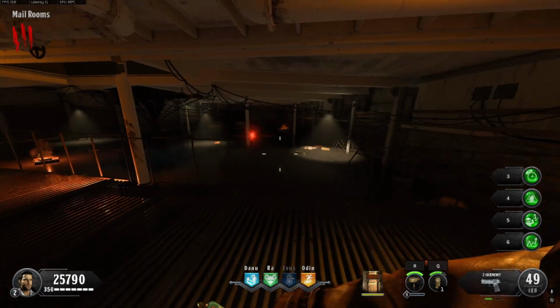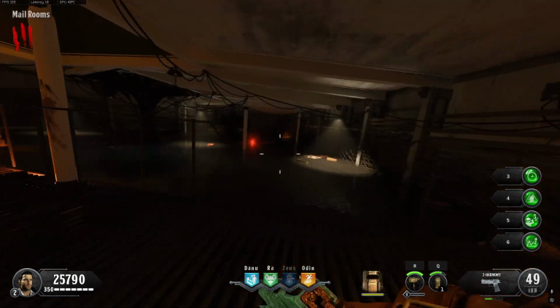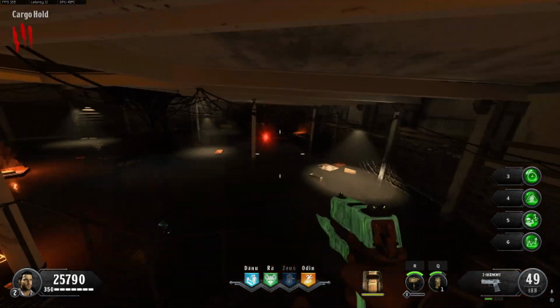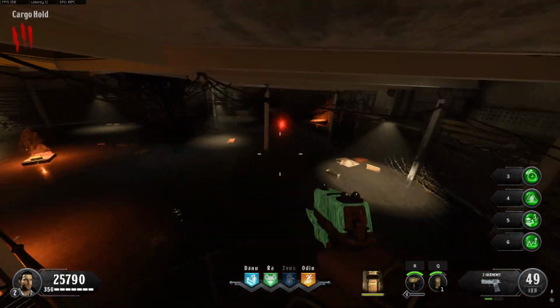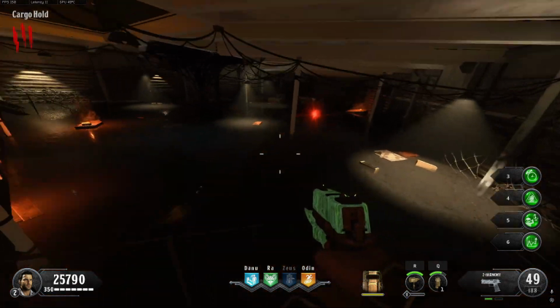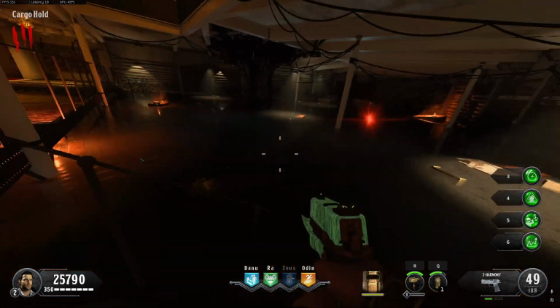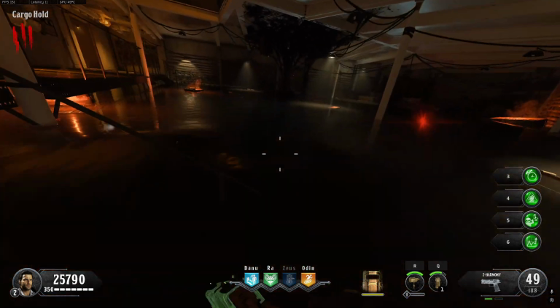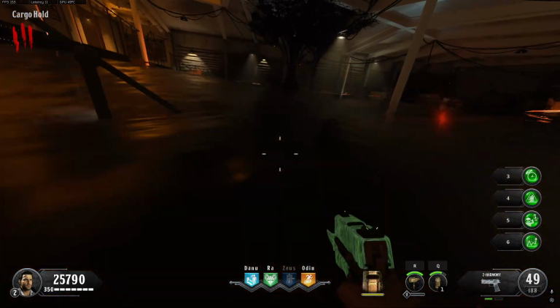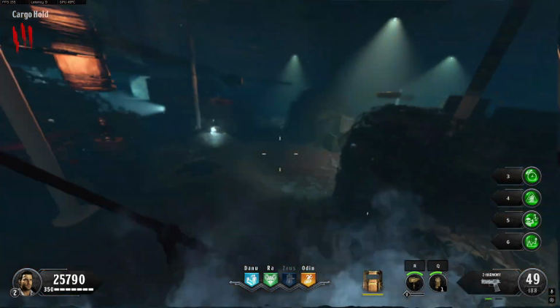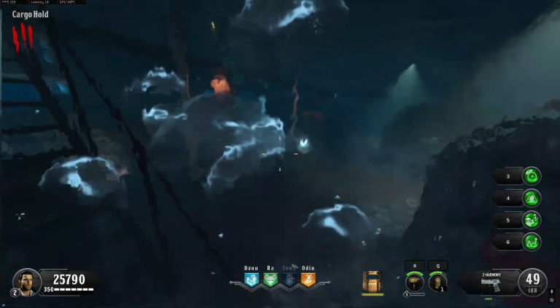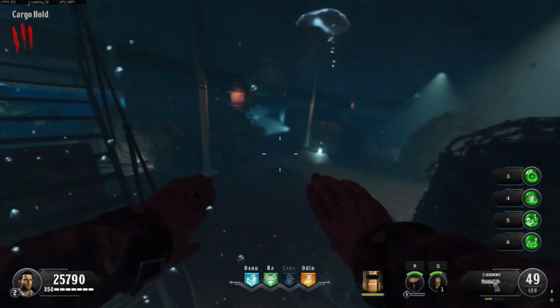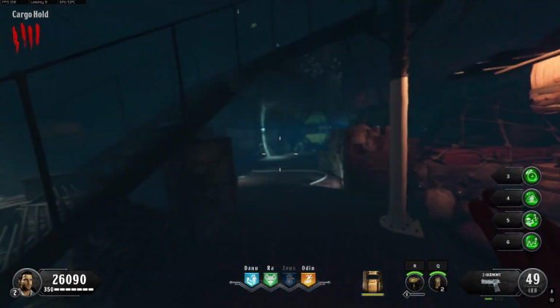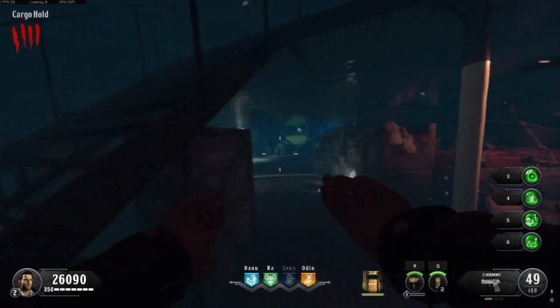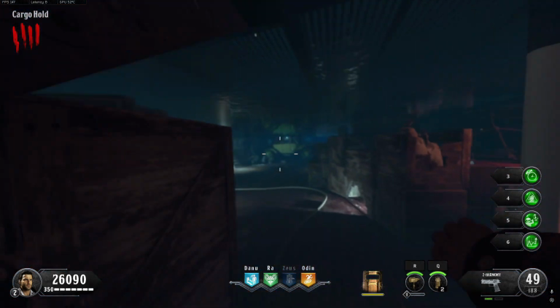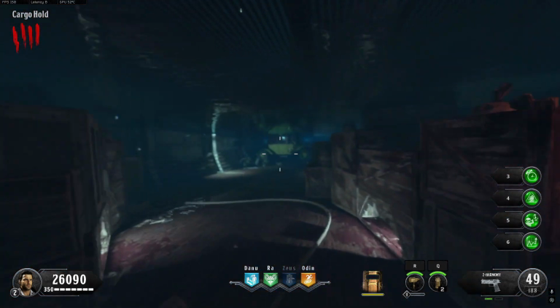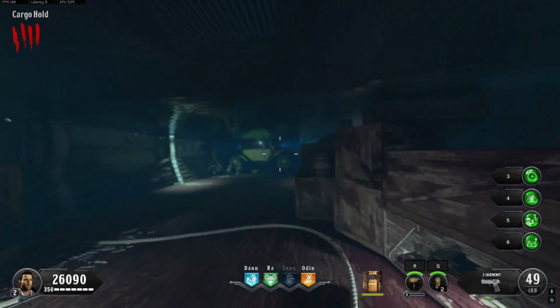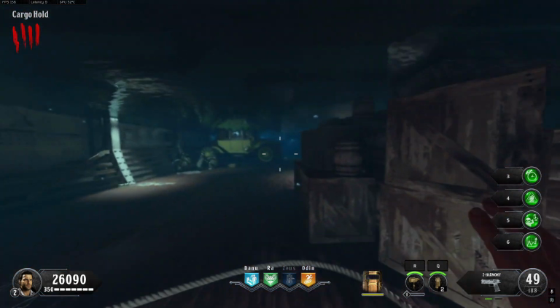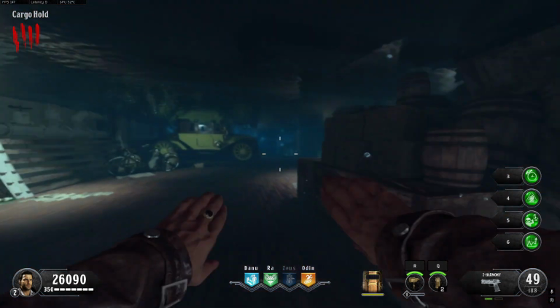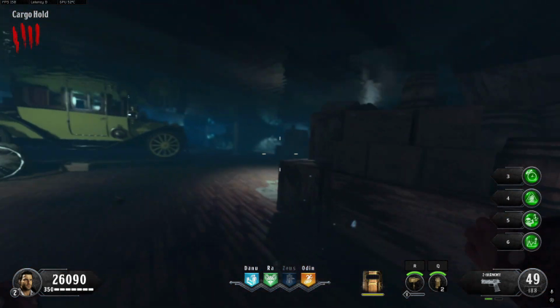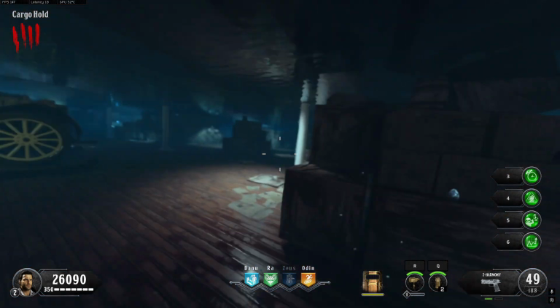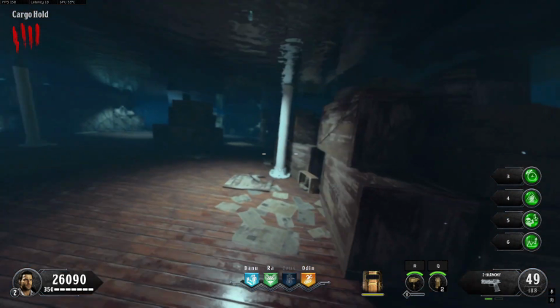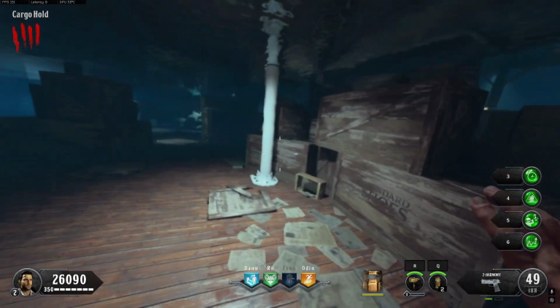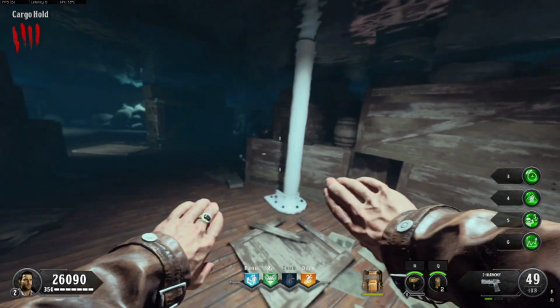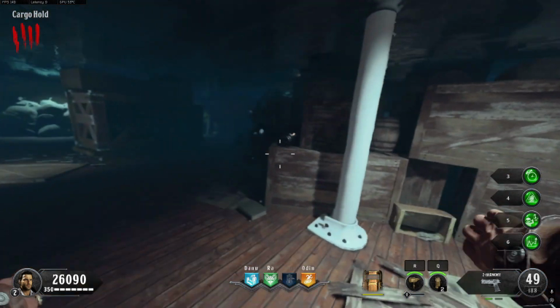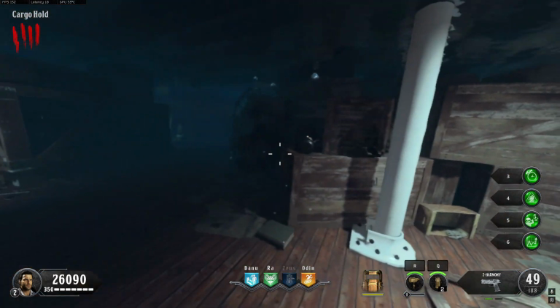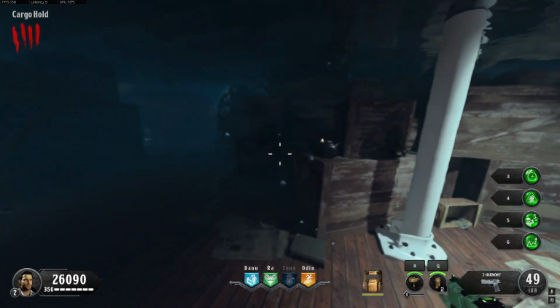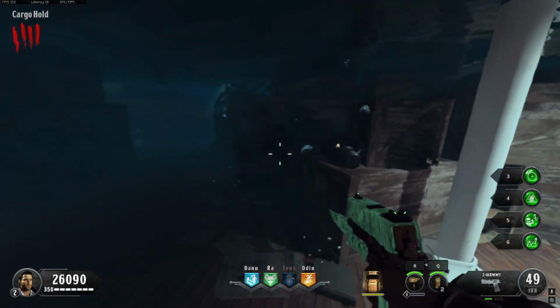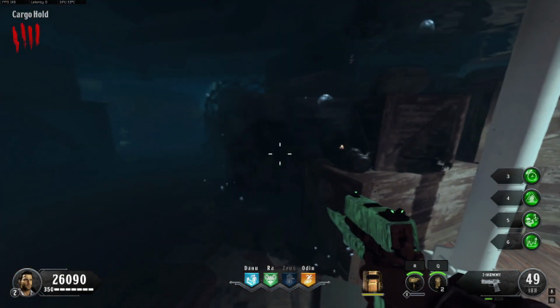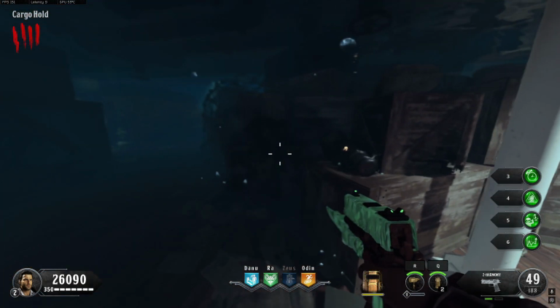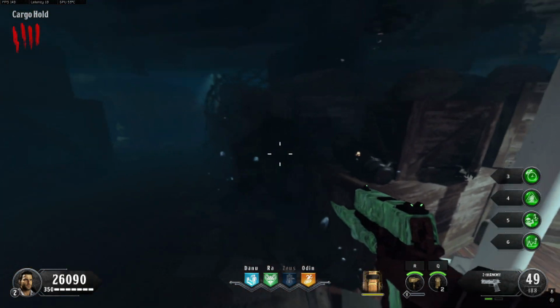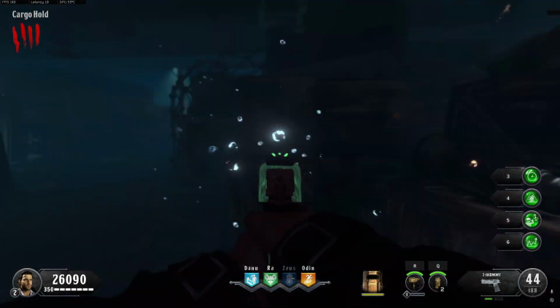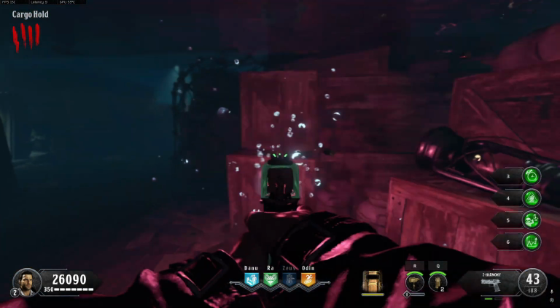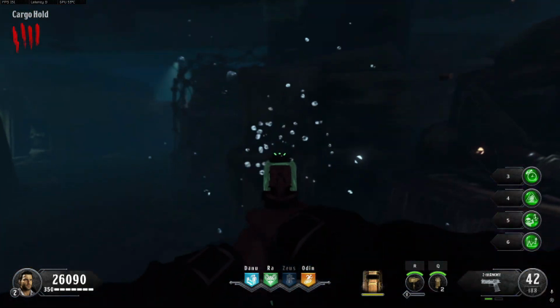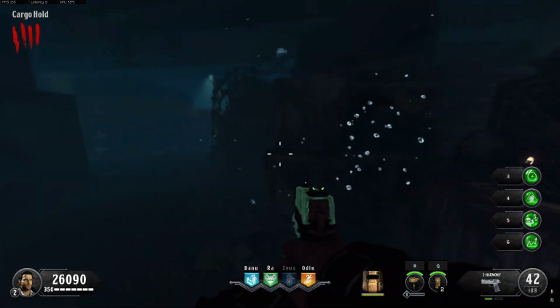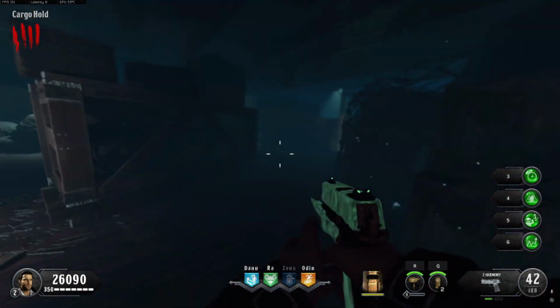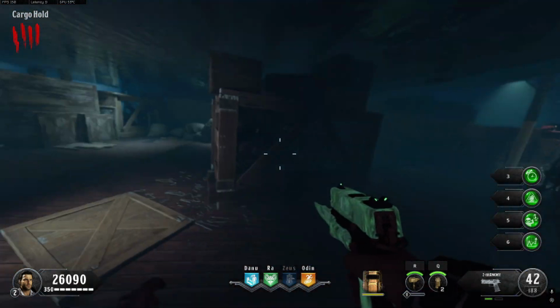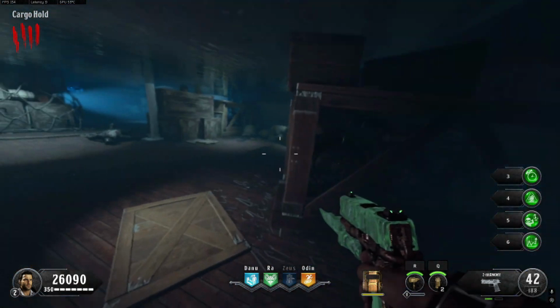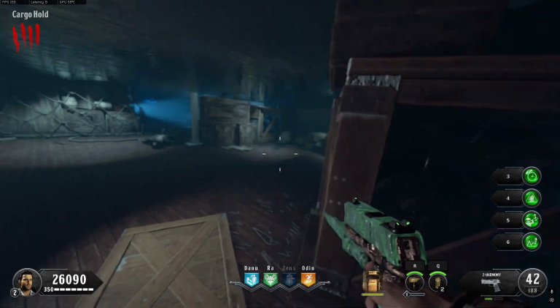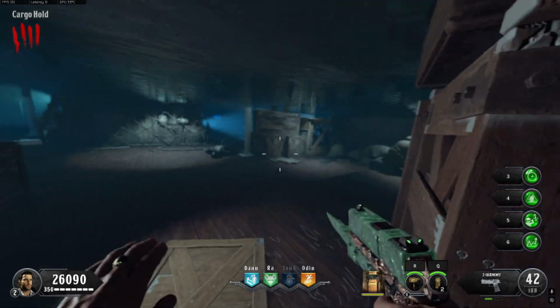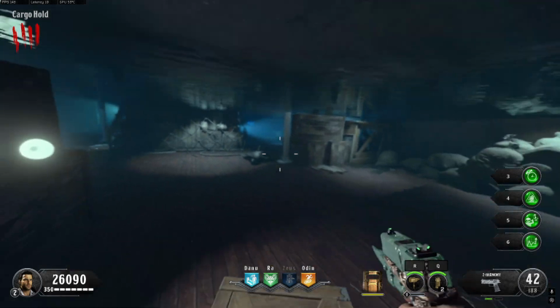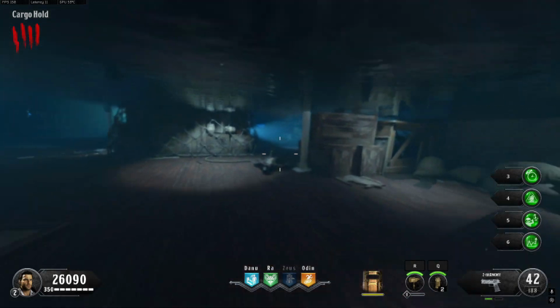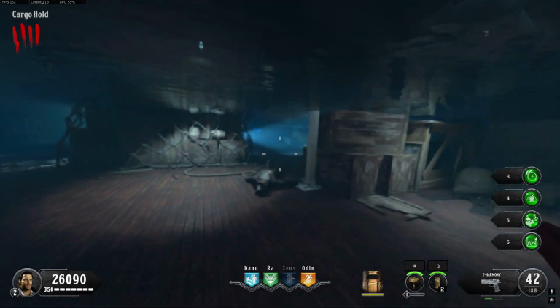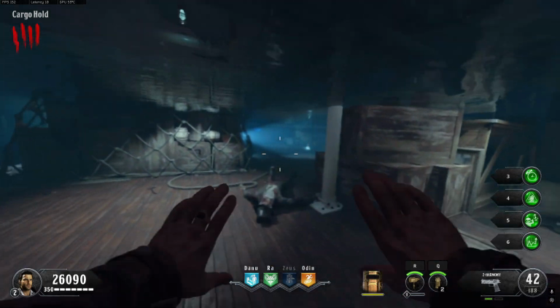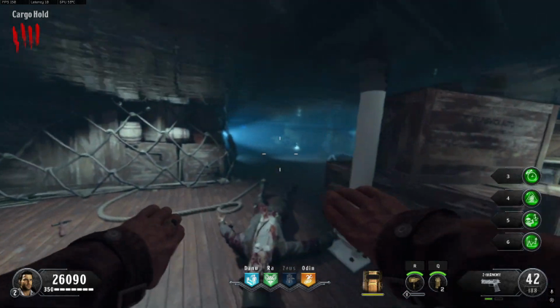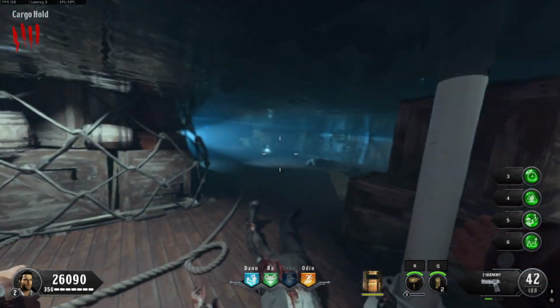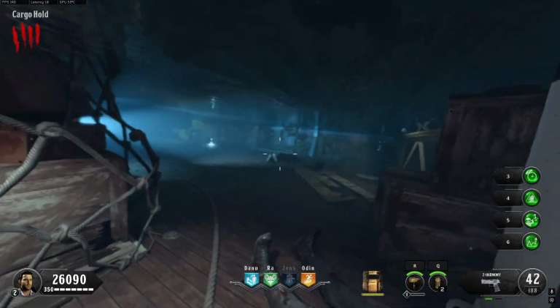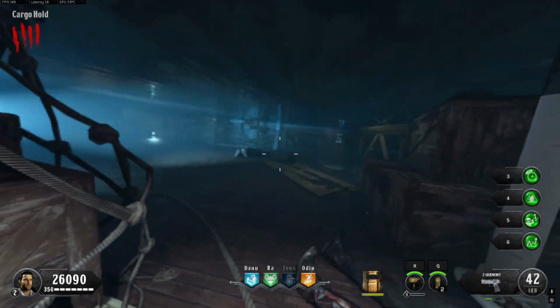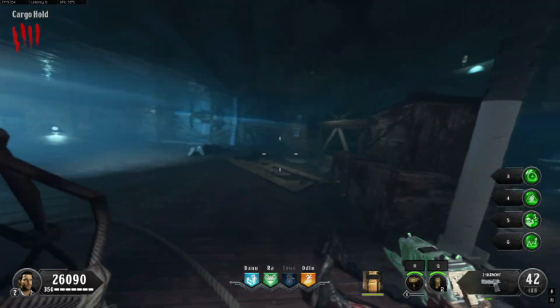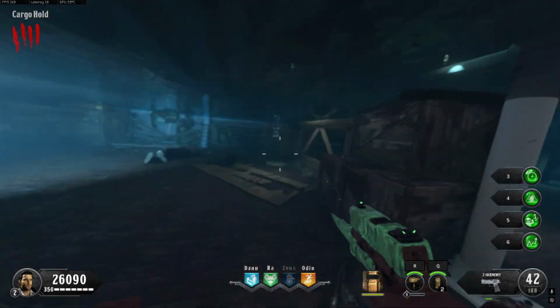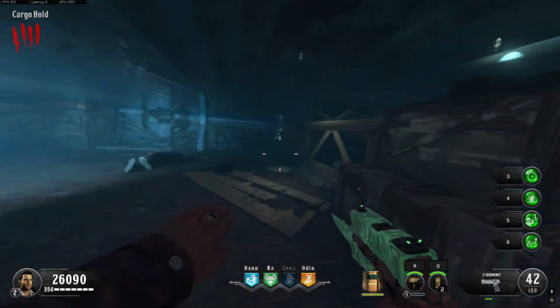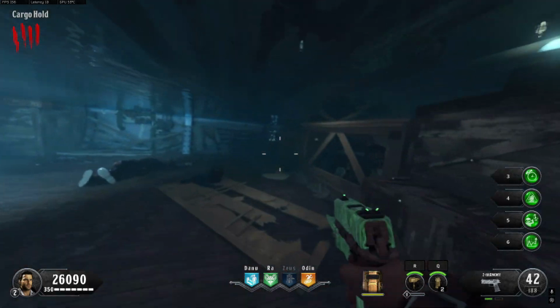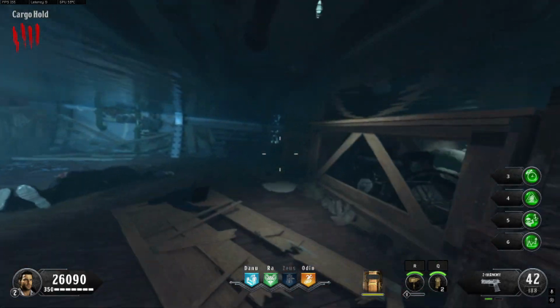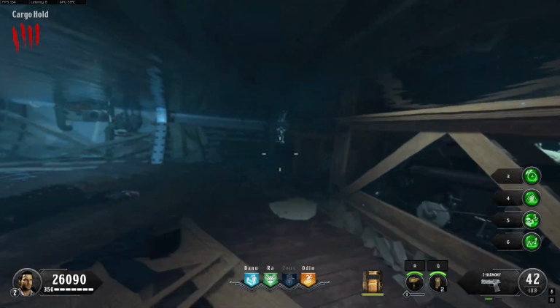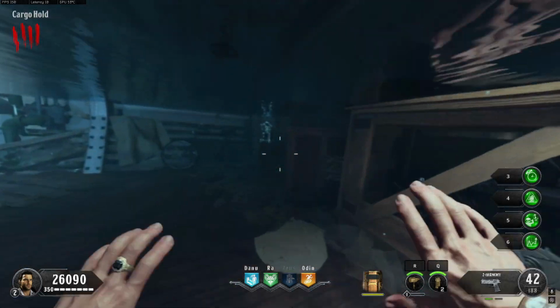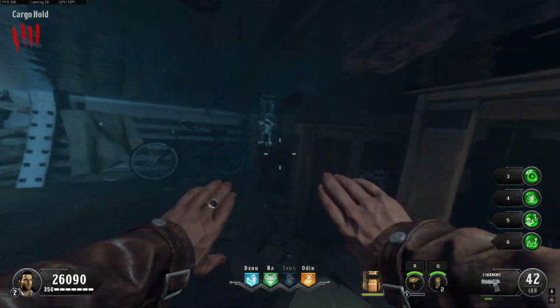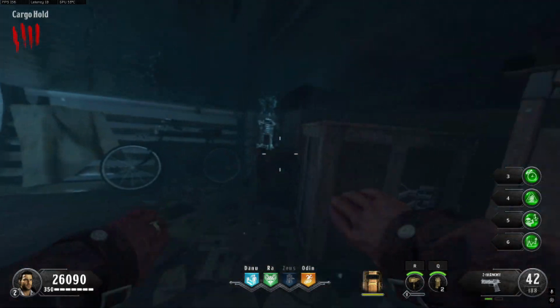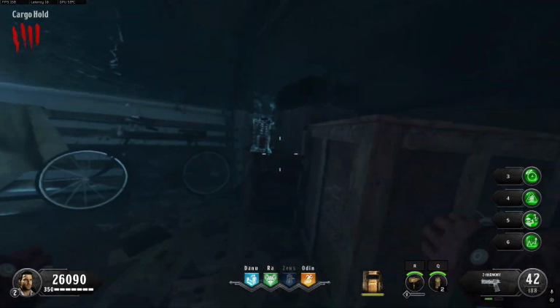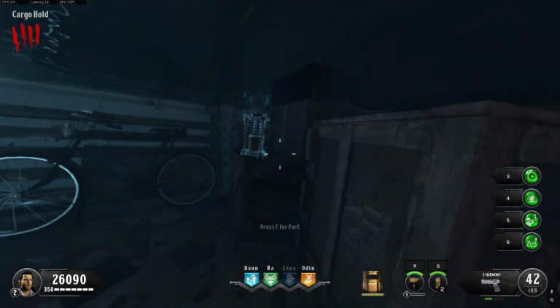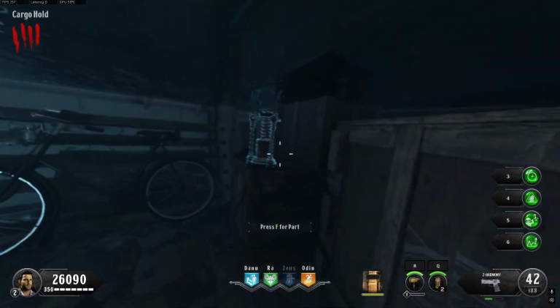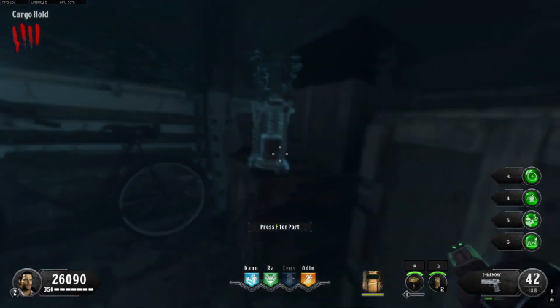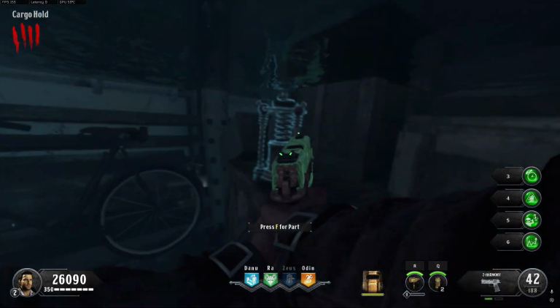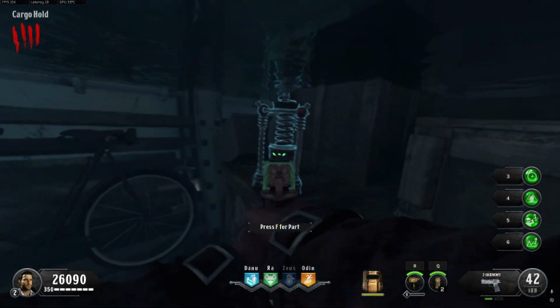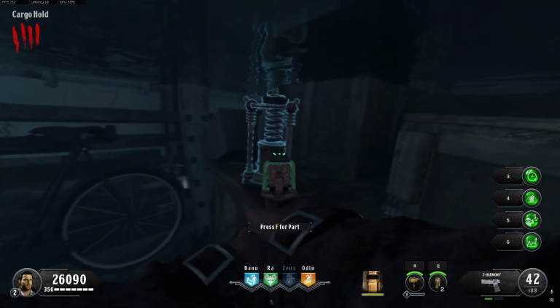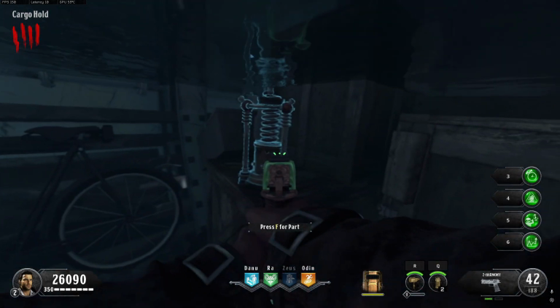The third part is located in the cargo hold. The first location is on top of these boxes in the middle of the room. The second location is to the left, on the box that's on the right of the valve that drains the water.